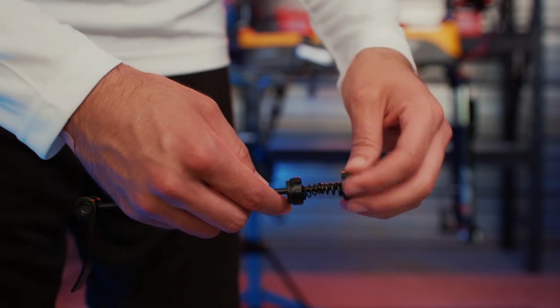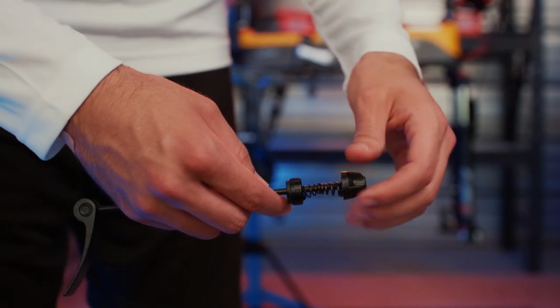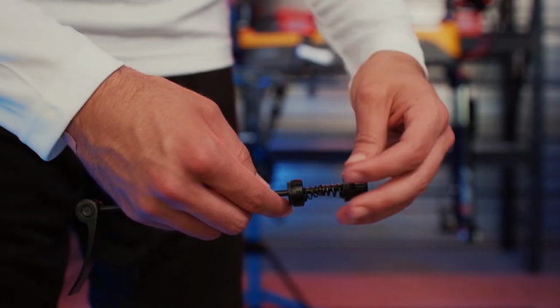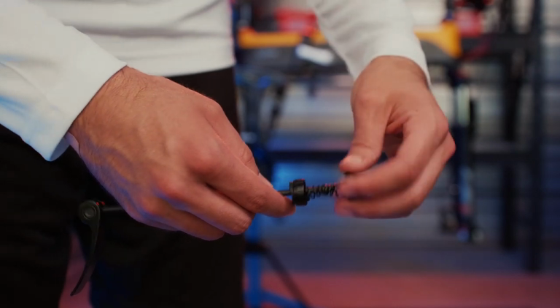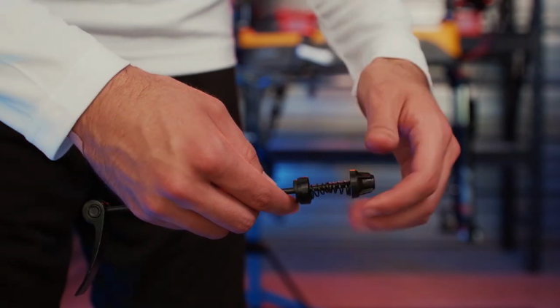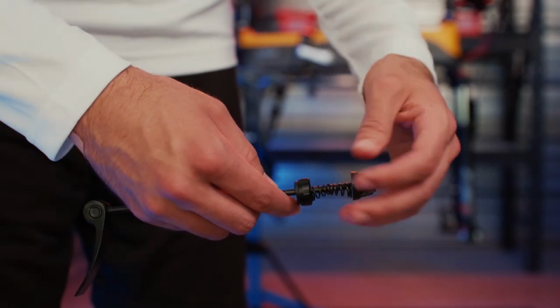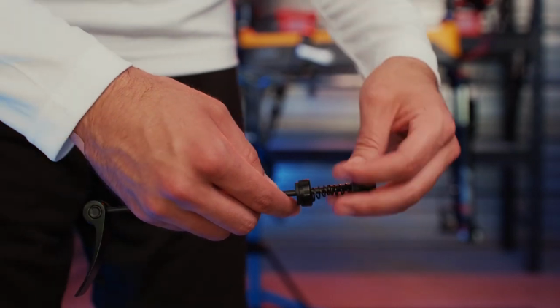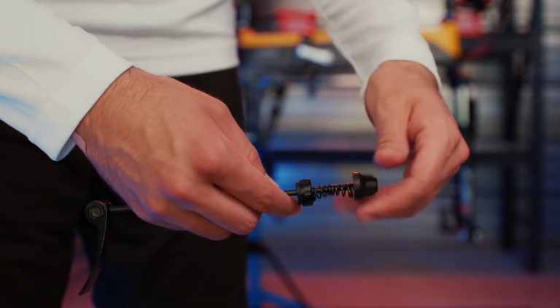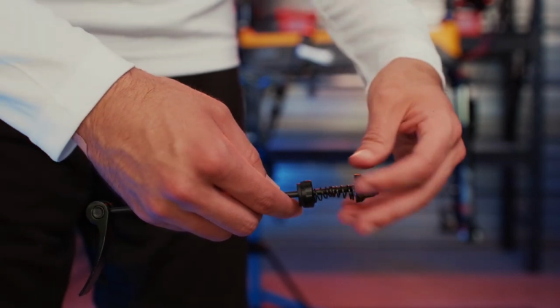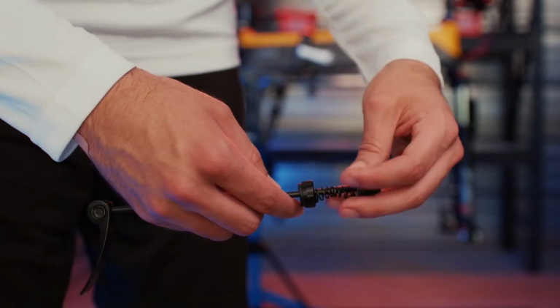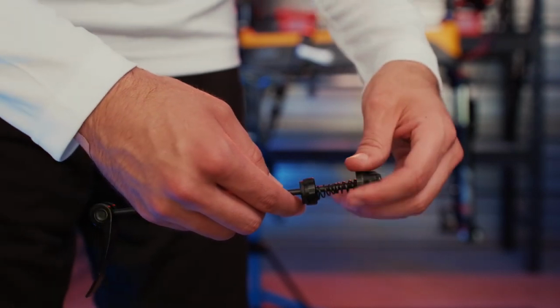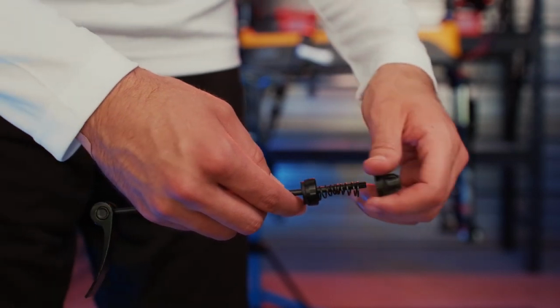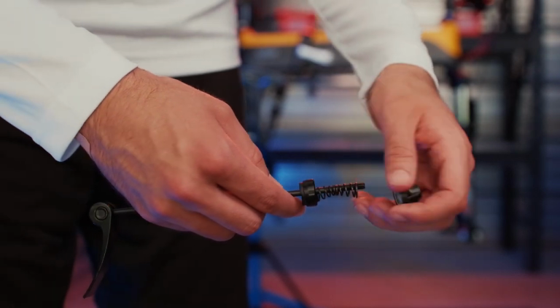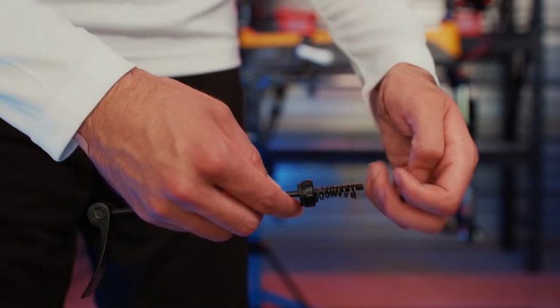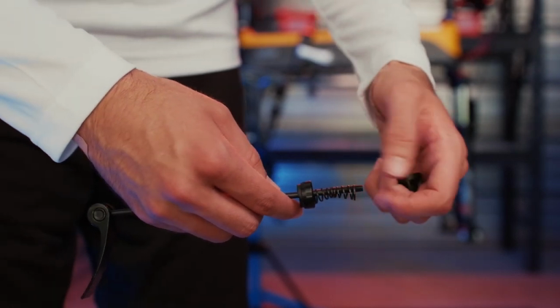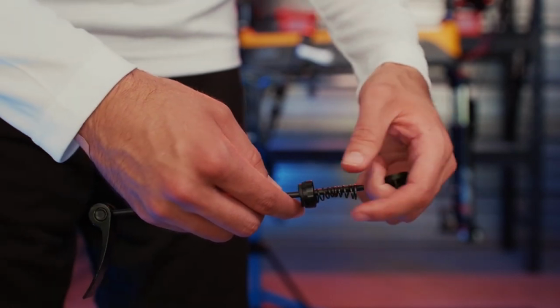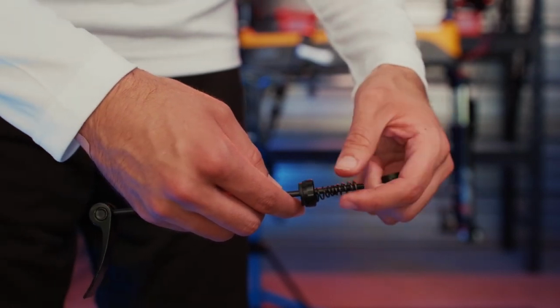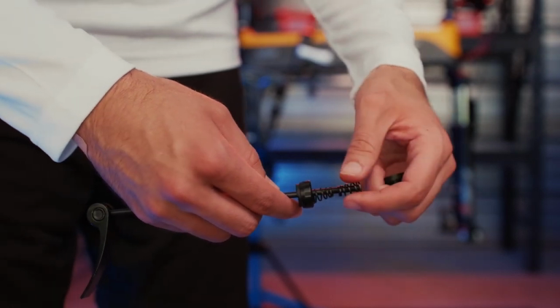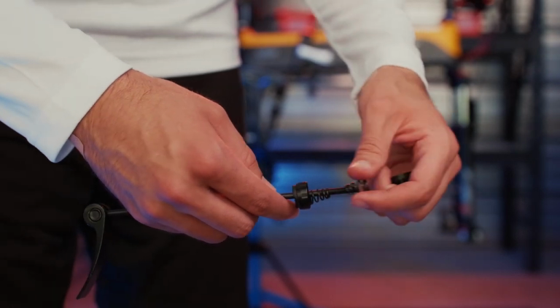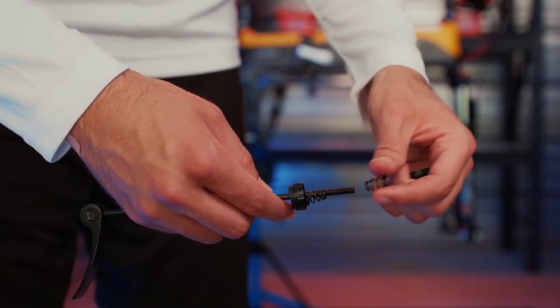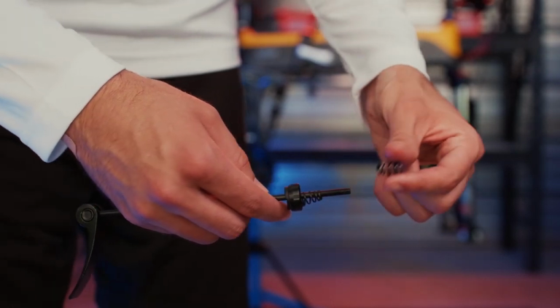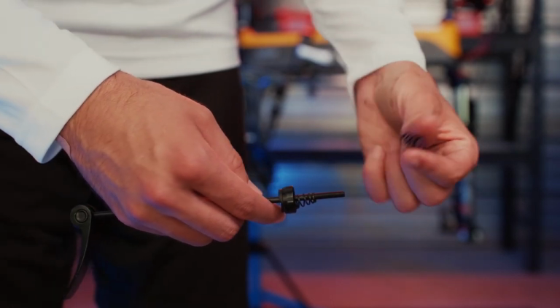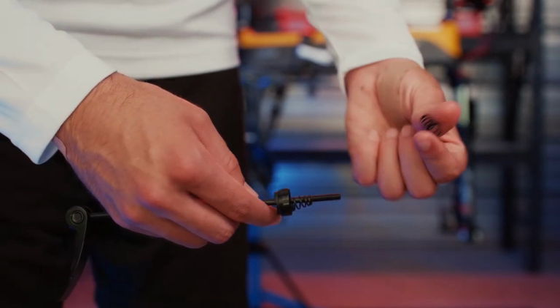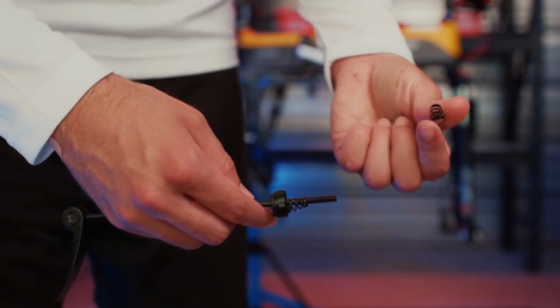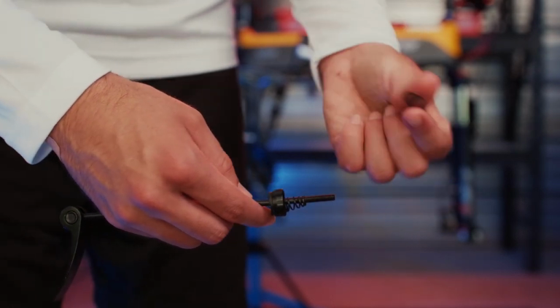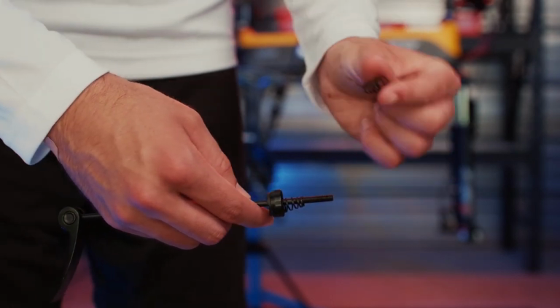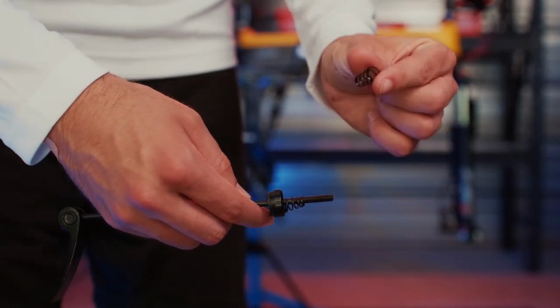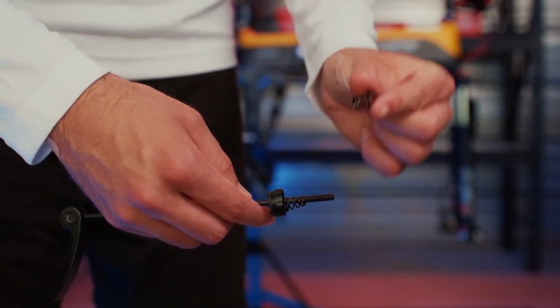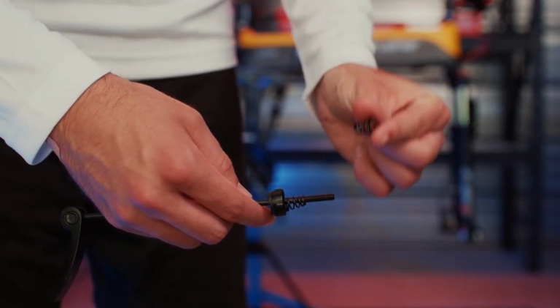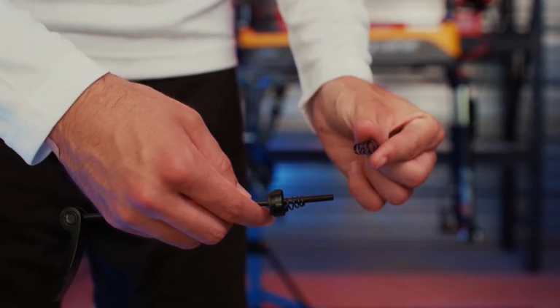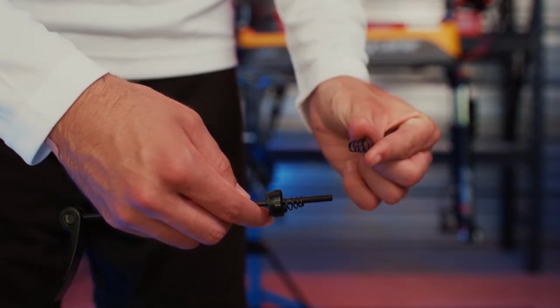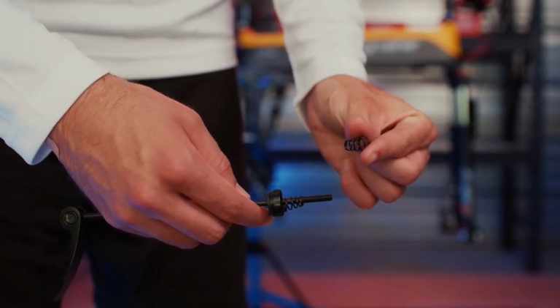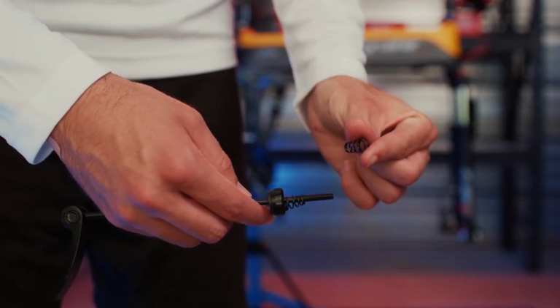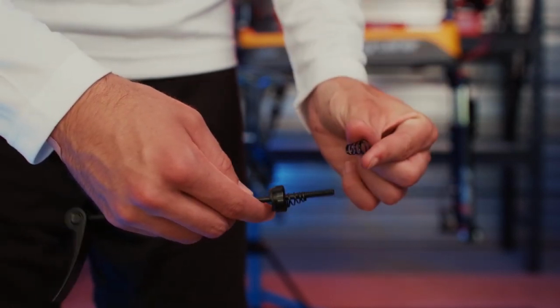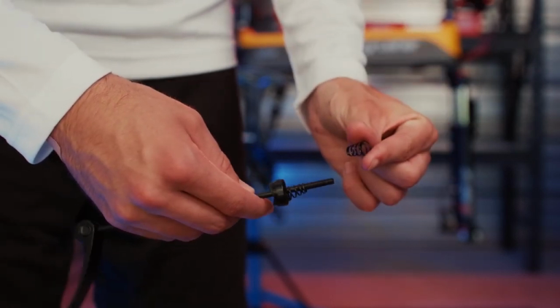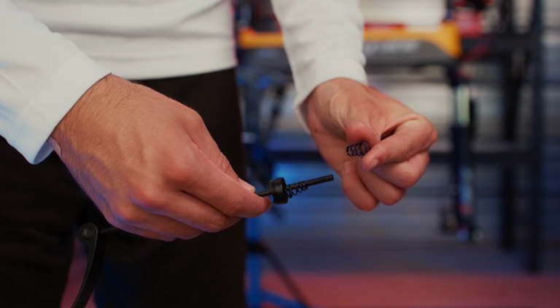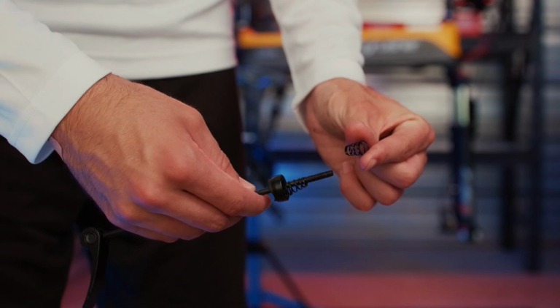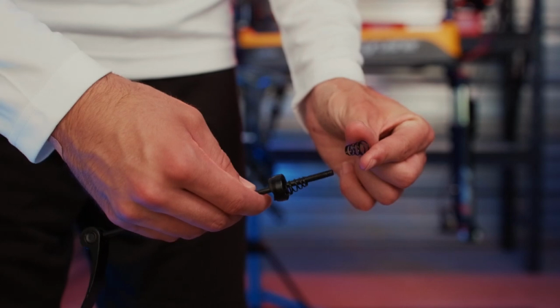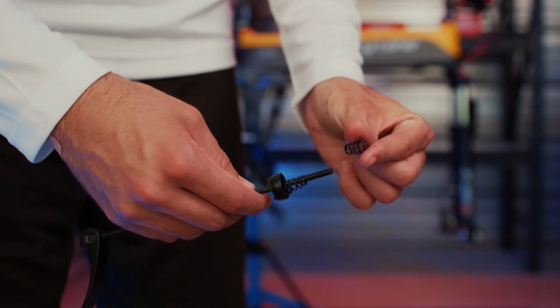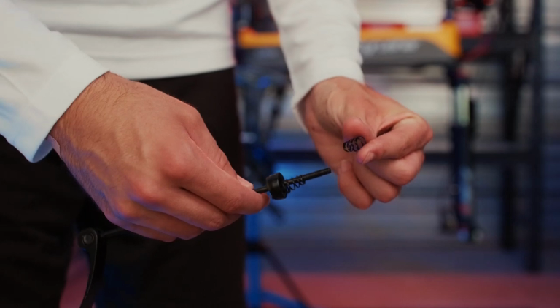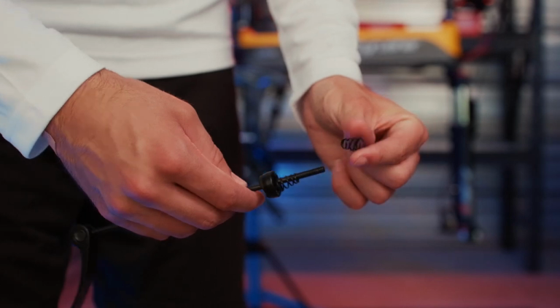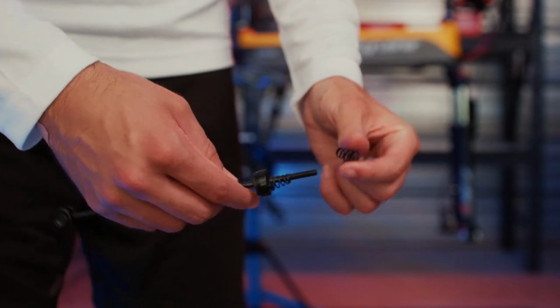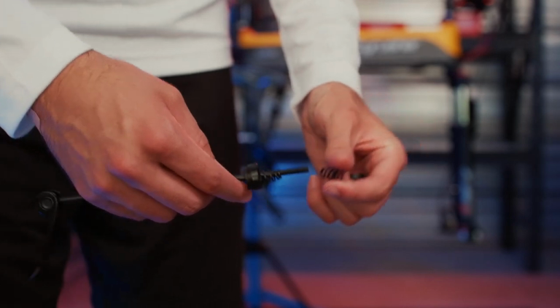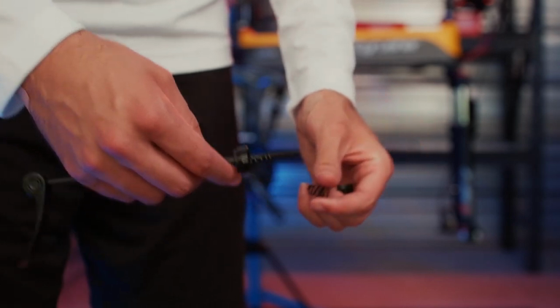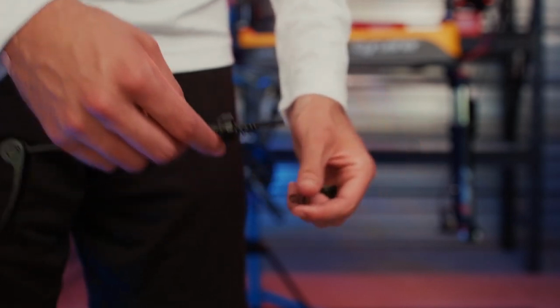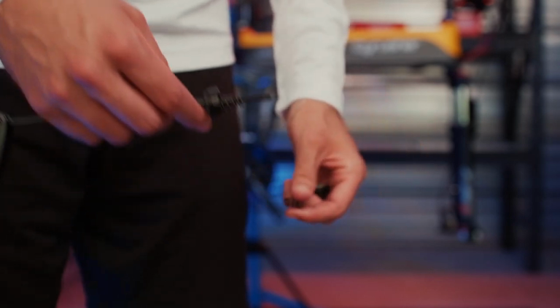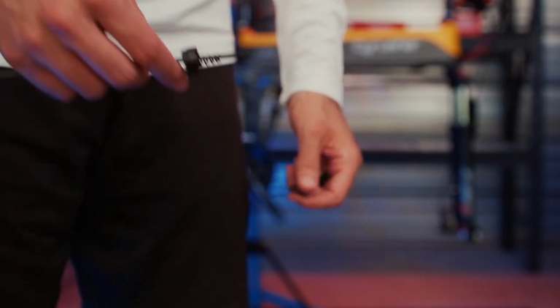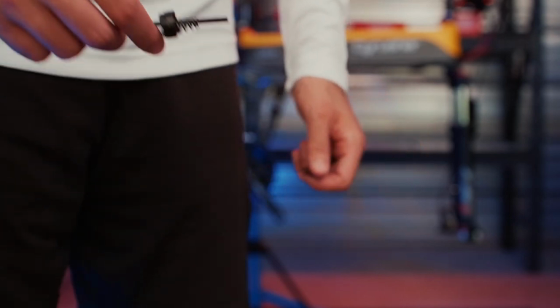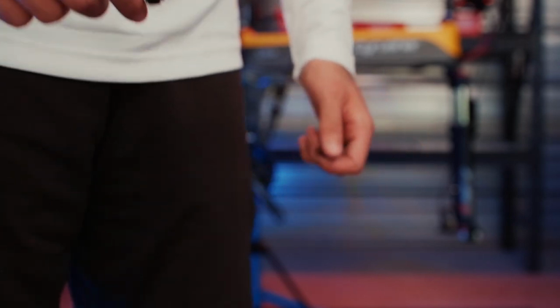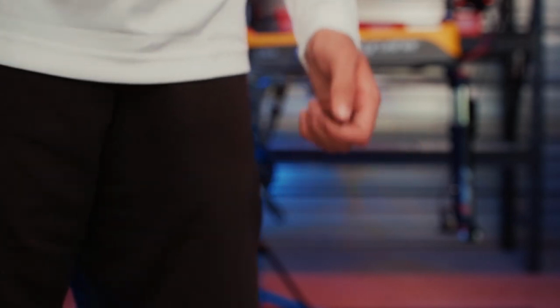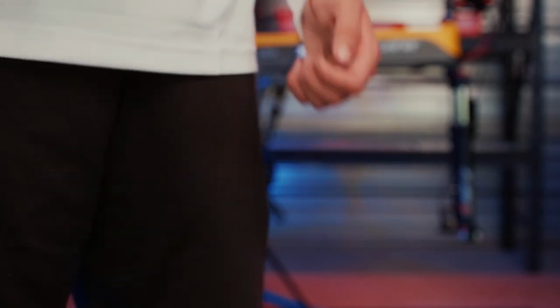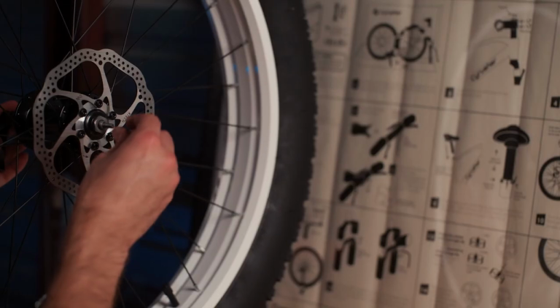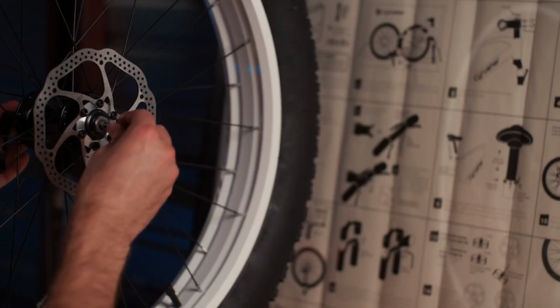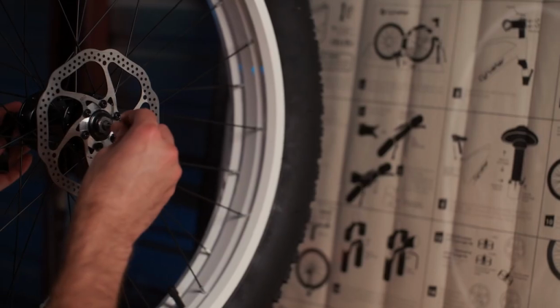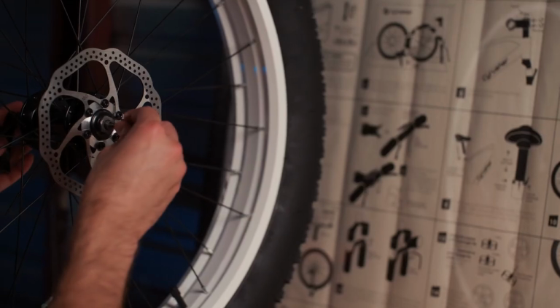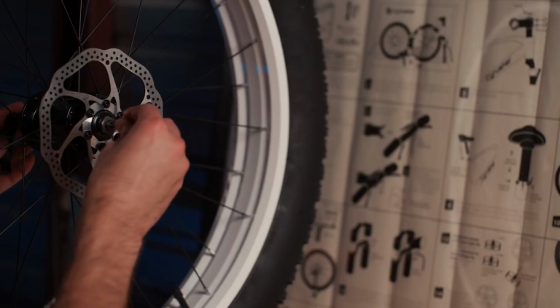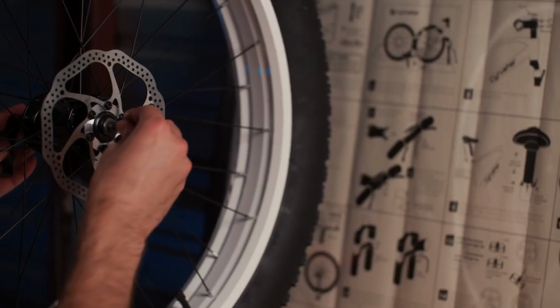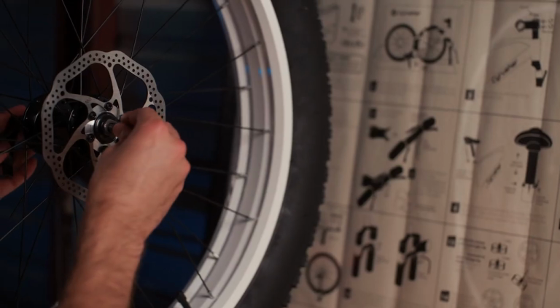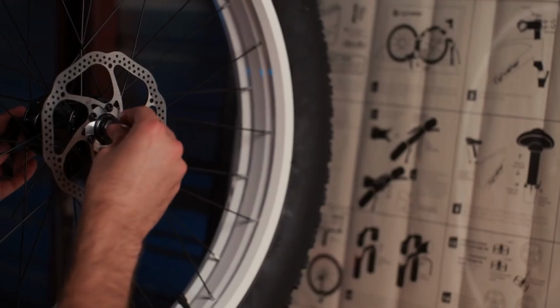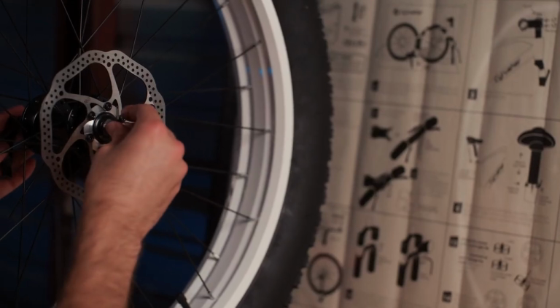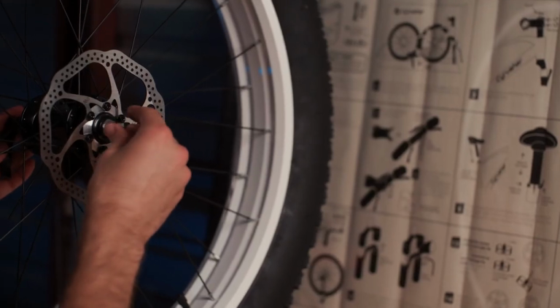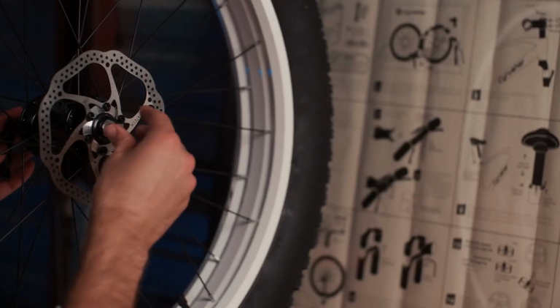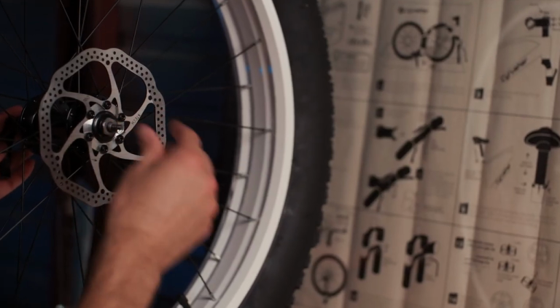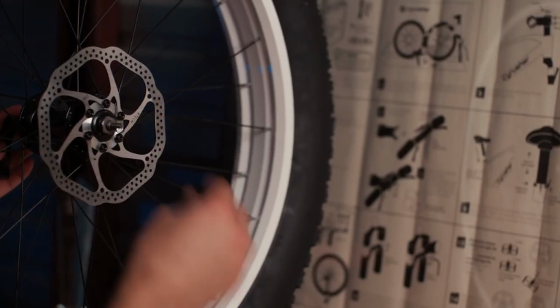Welcome back to SciRusher TV. Today we're going to walk you through everything you need to know about installing the quick release on your brand new SciRusher eBike.